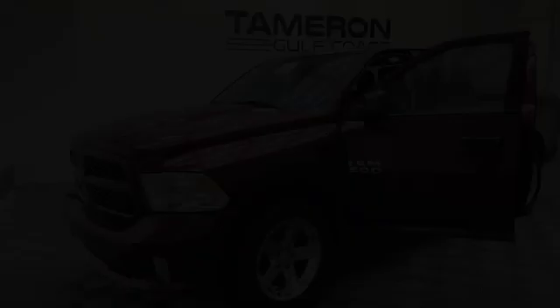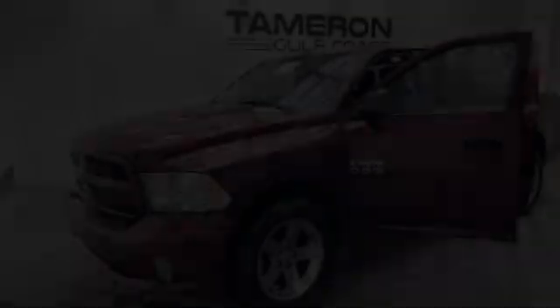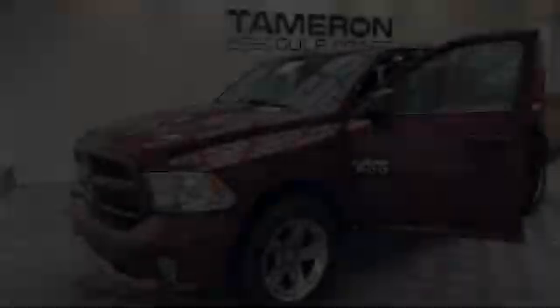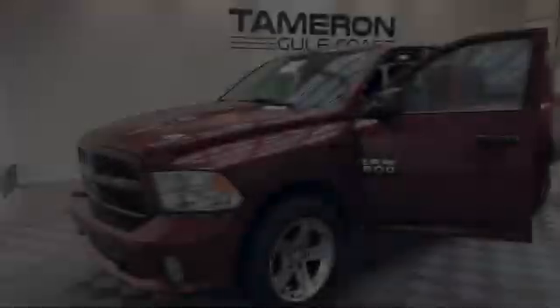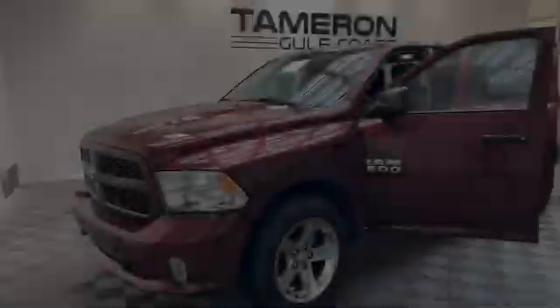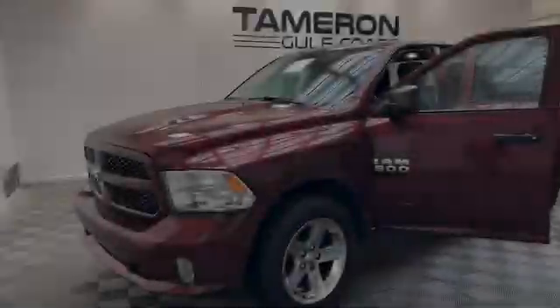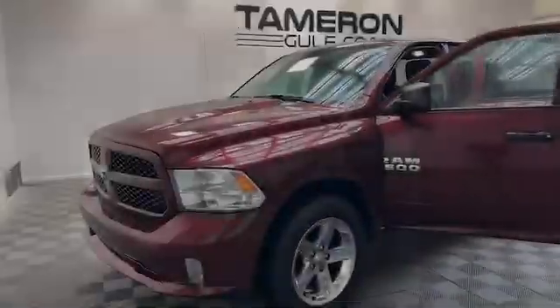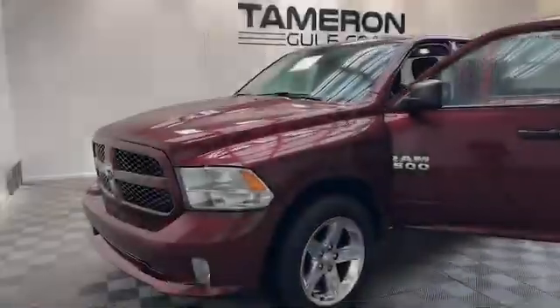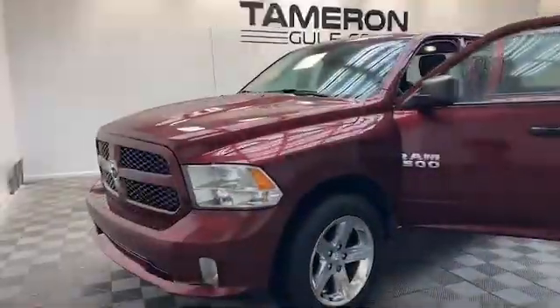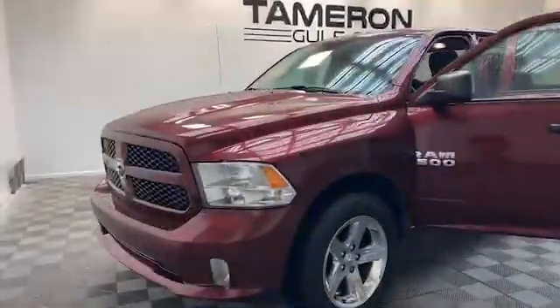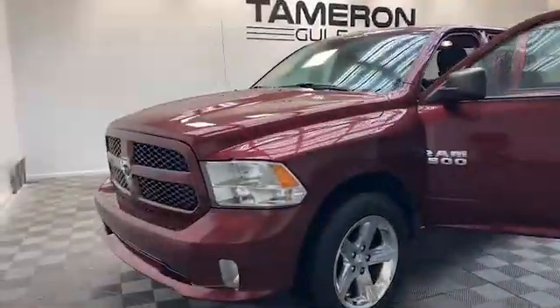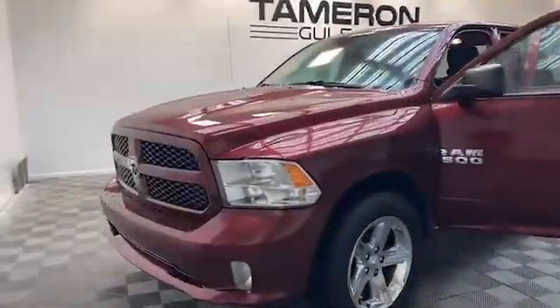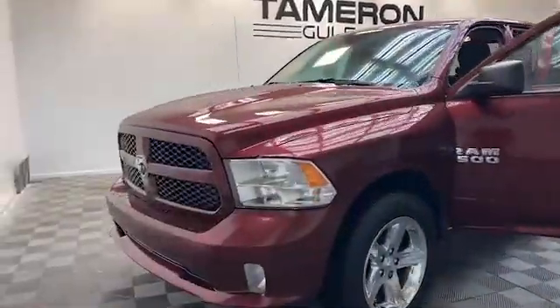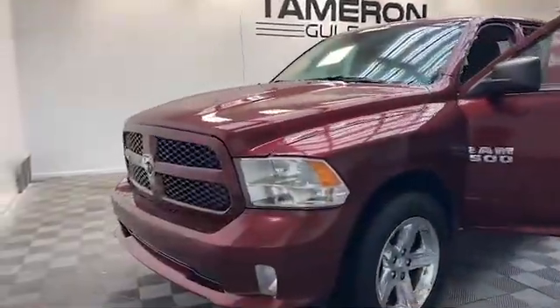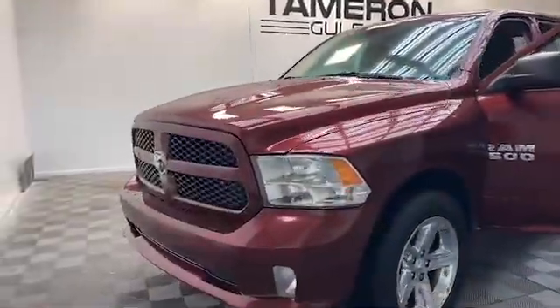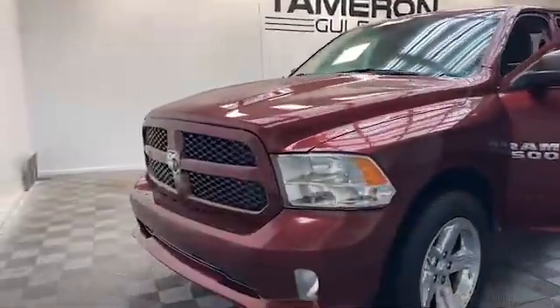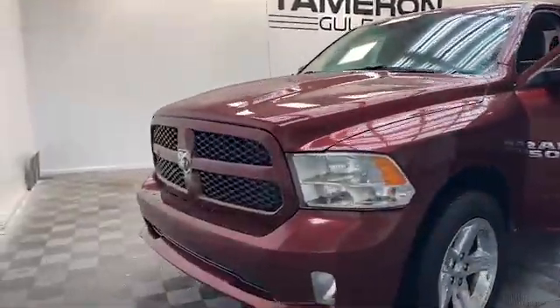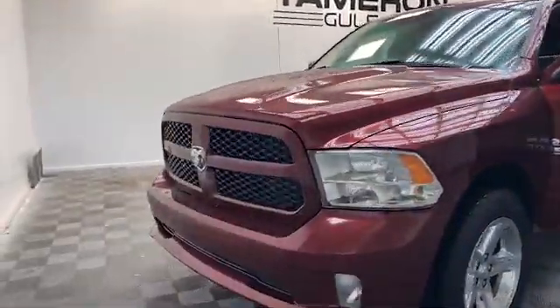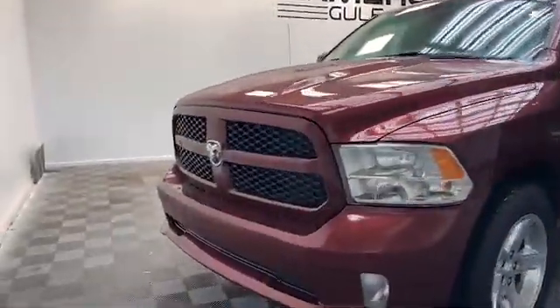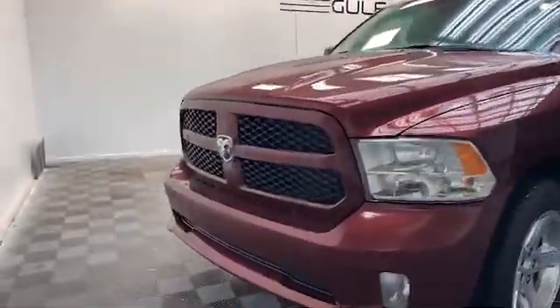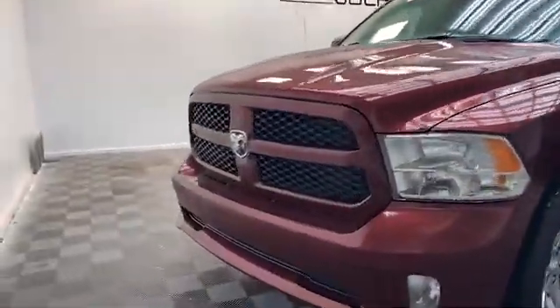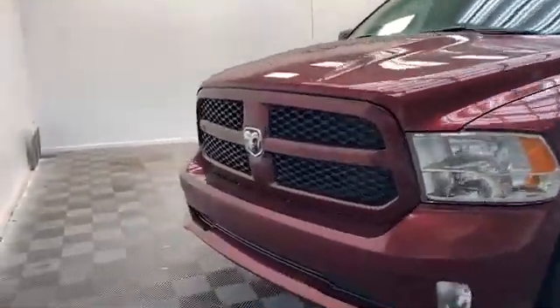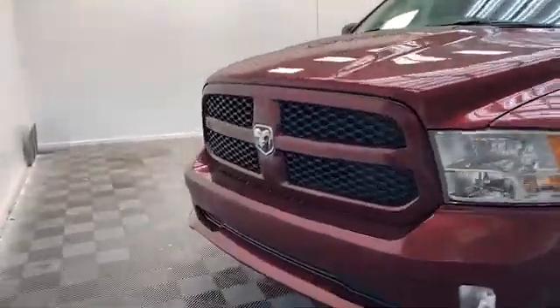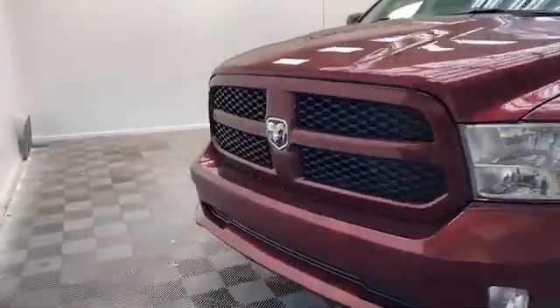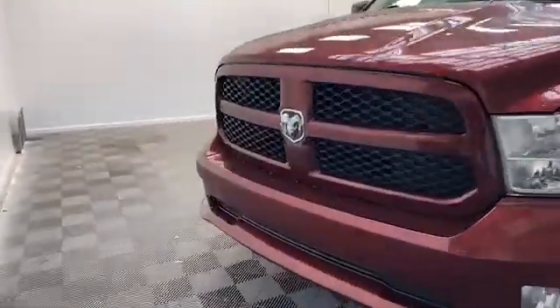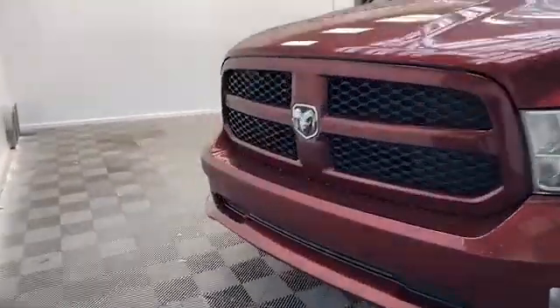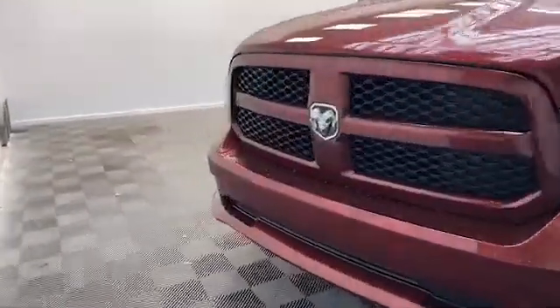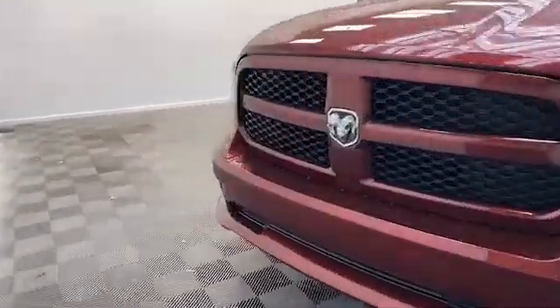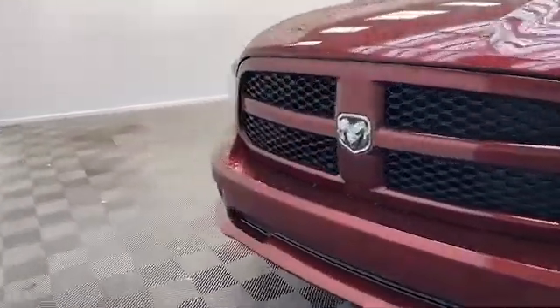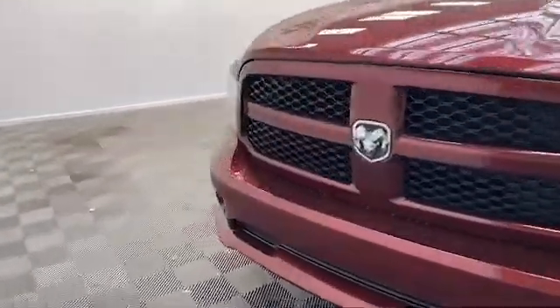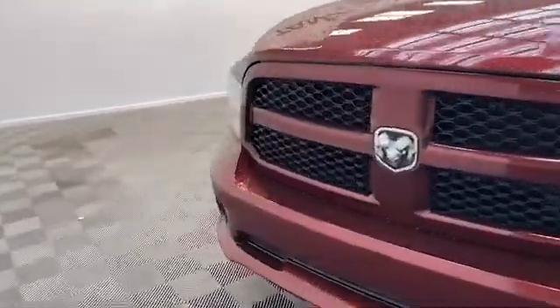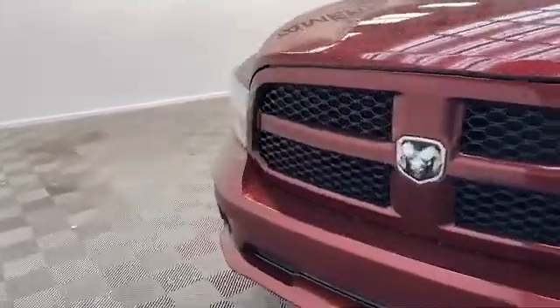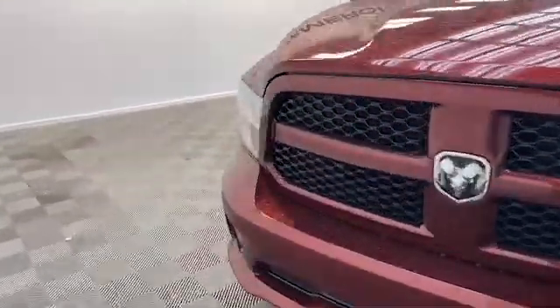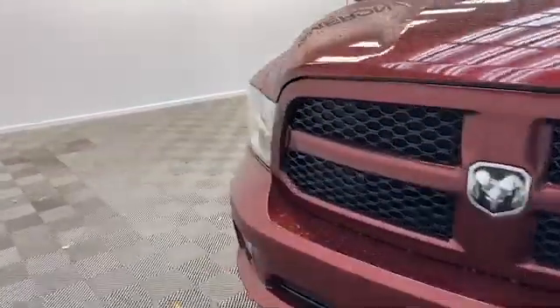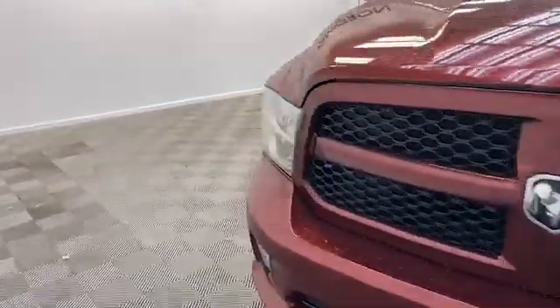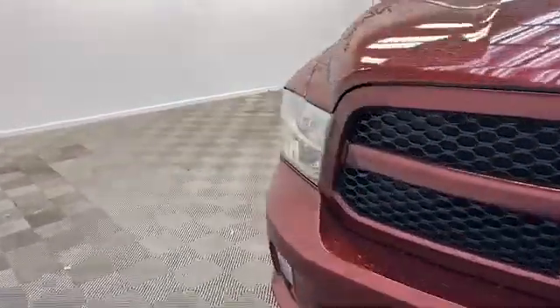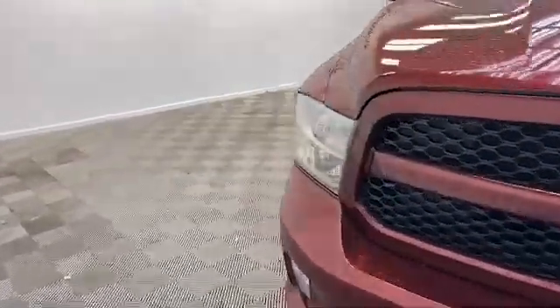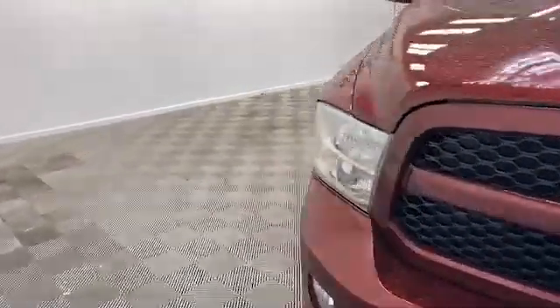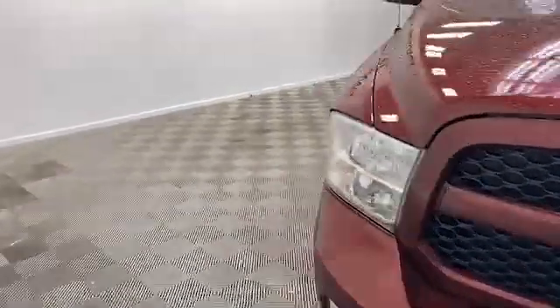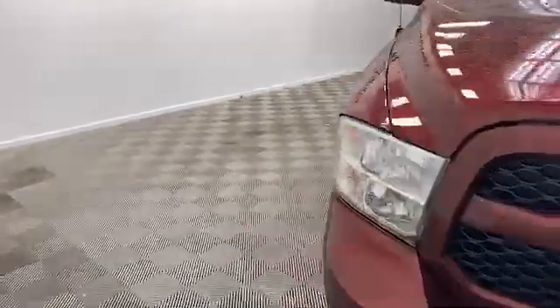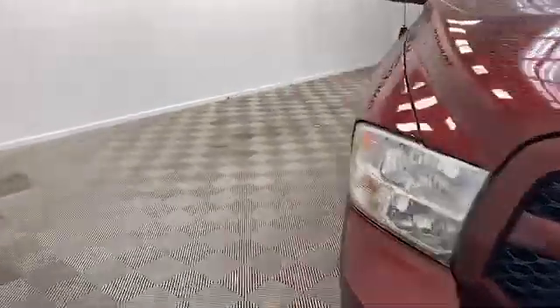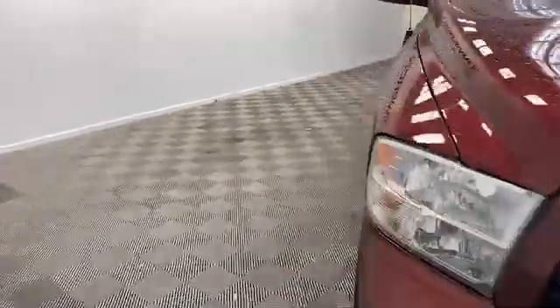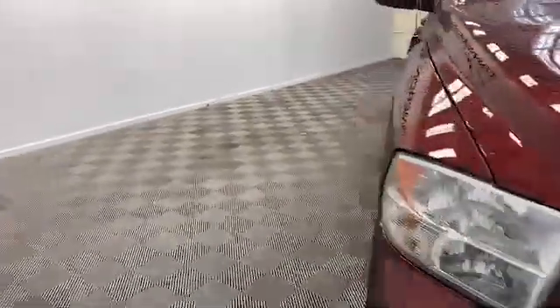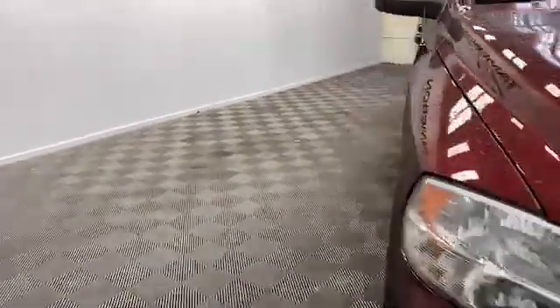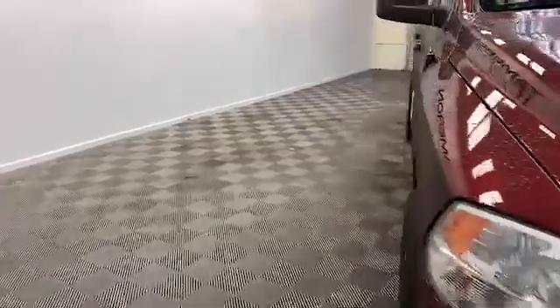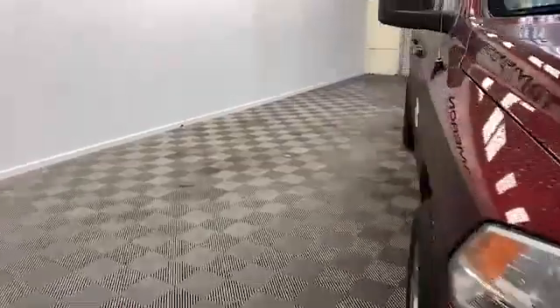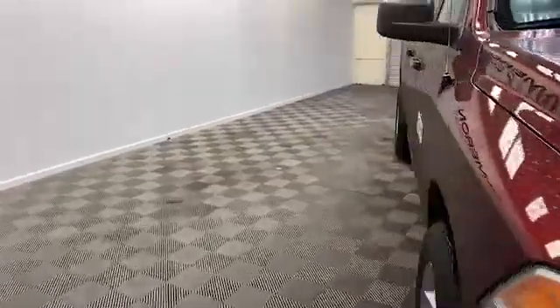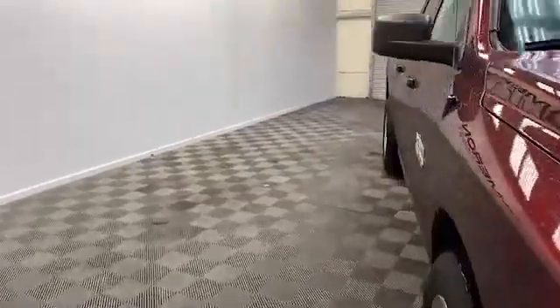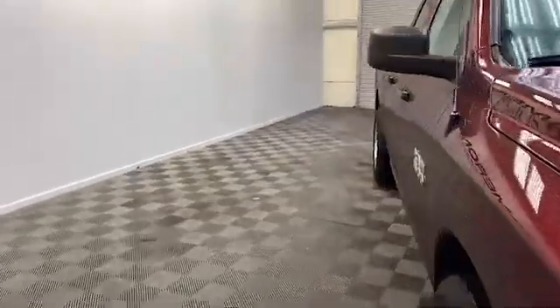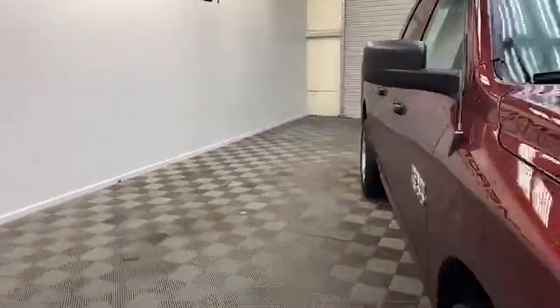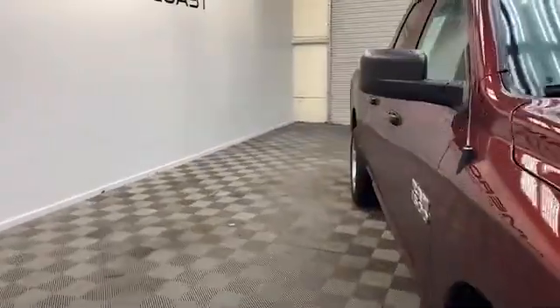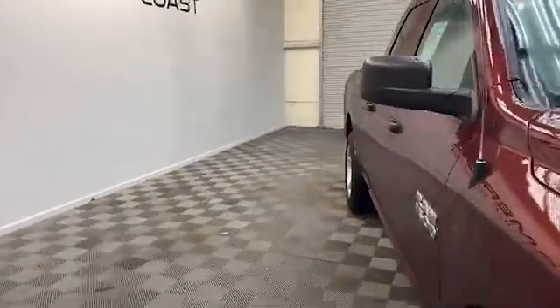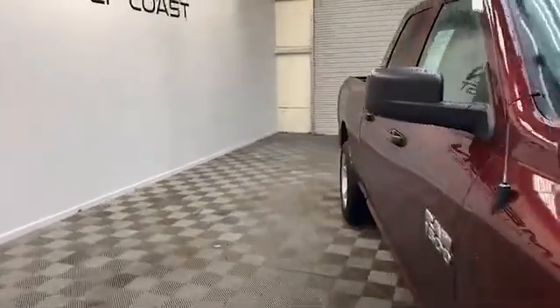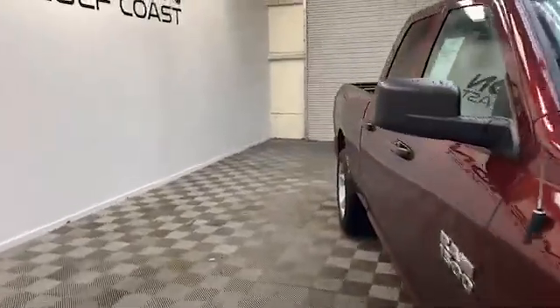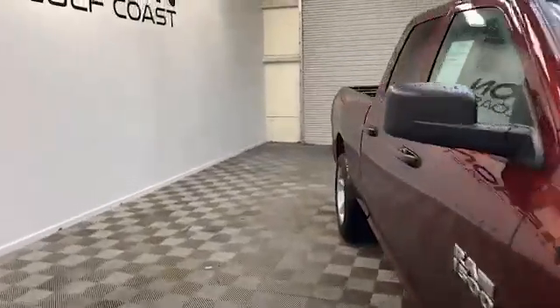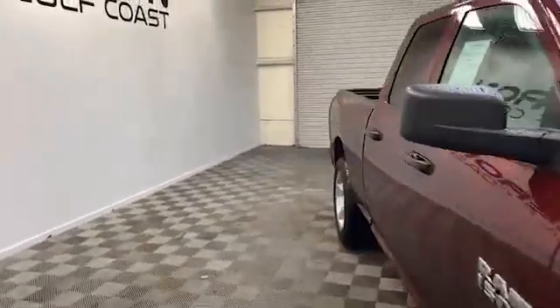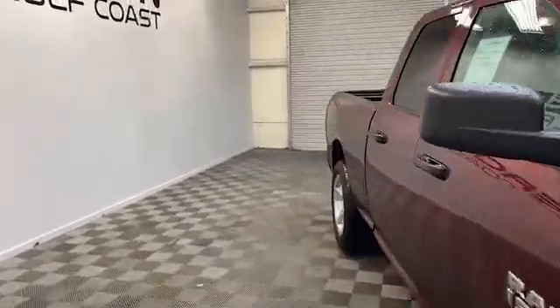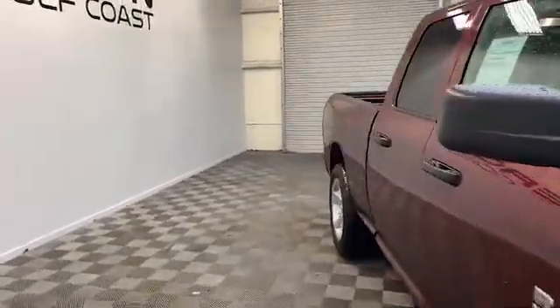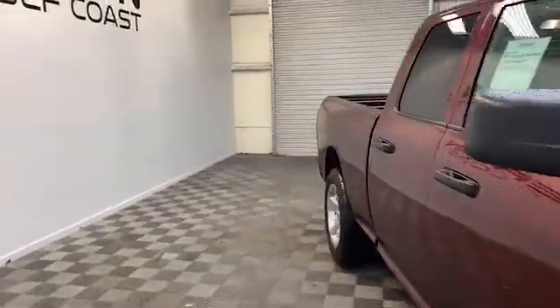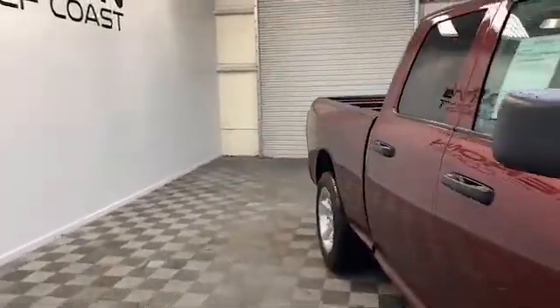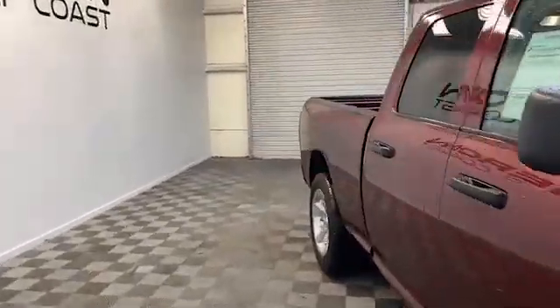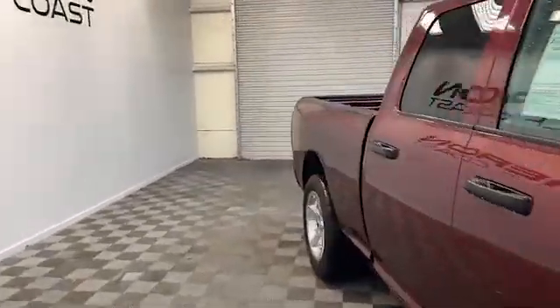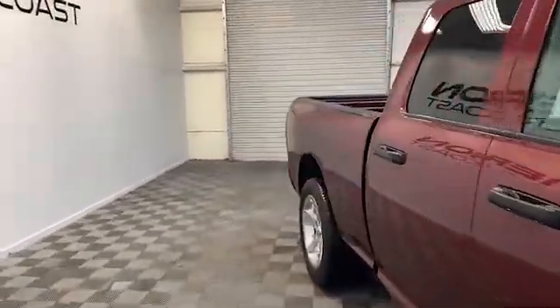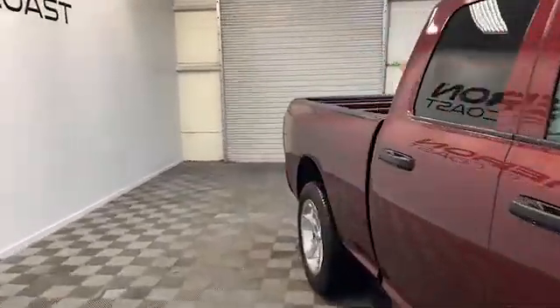Brand new to our inventory here at Tameron Gulf Coast, we have this 2018 Ram 1500 Express quad cab pickup.